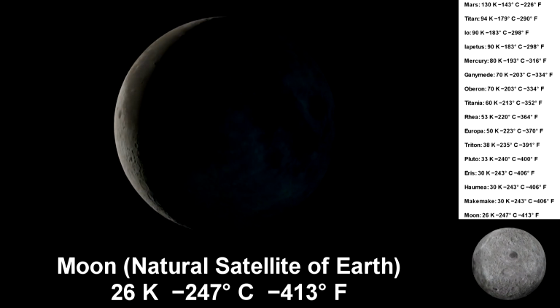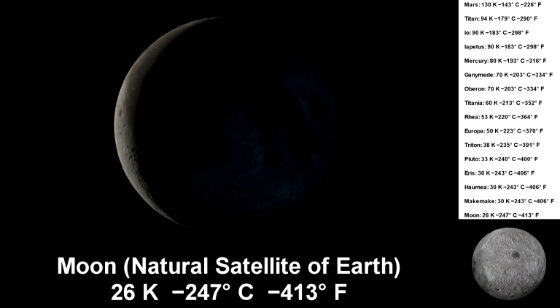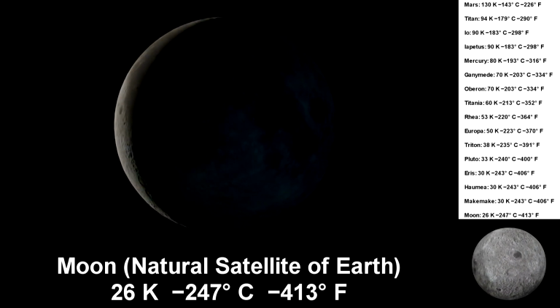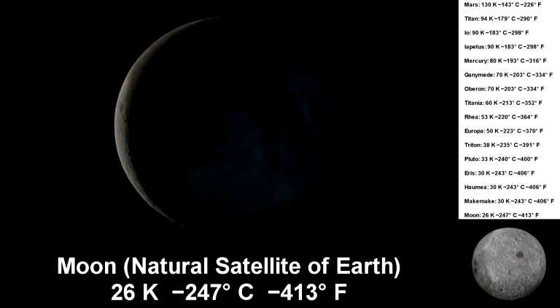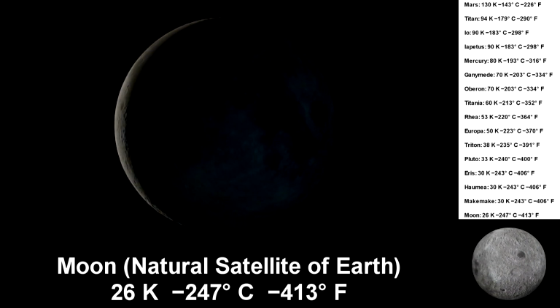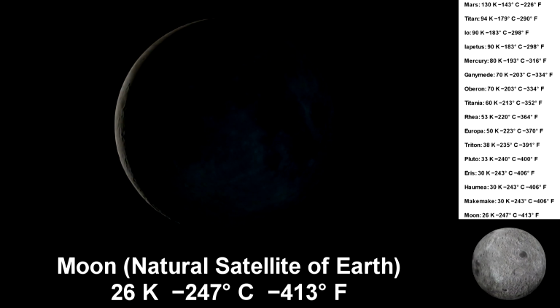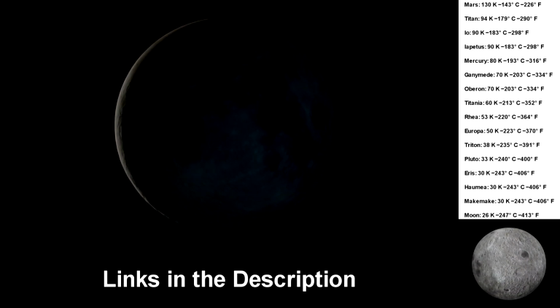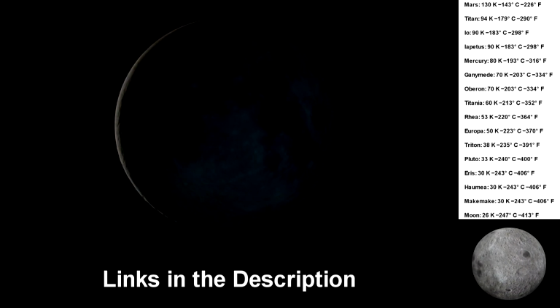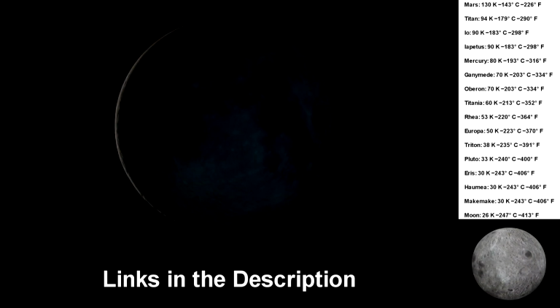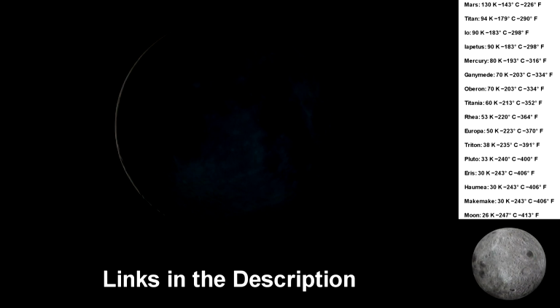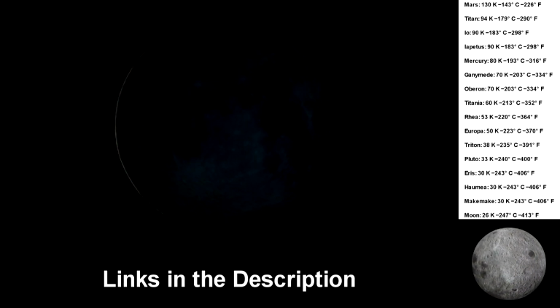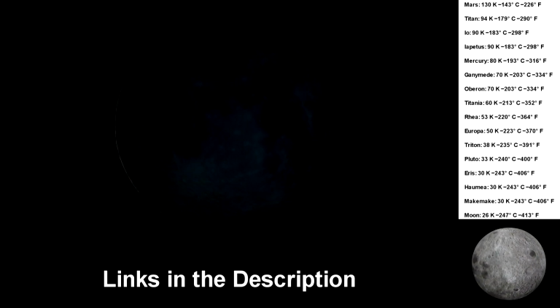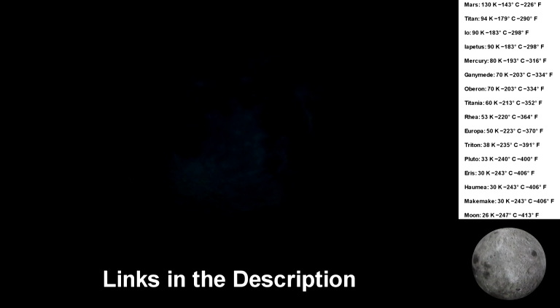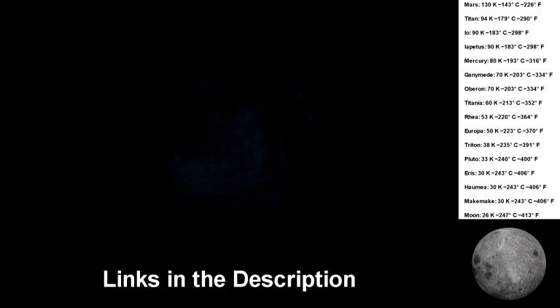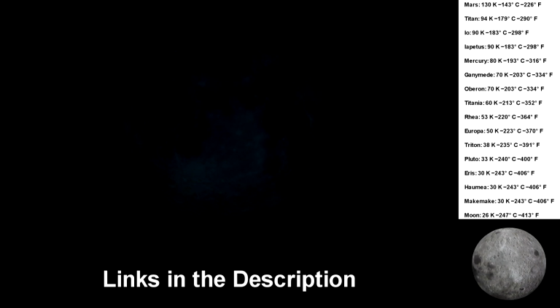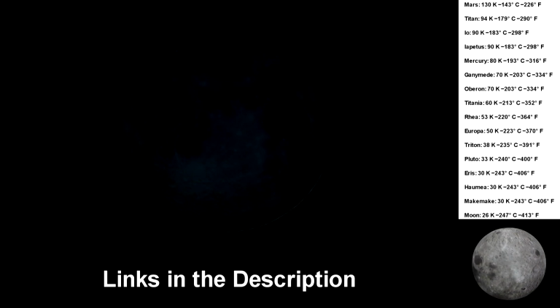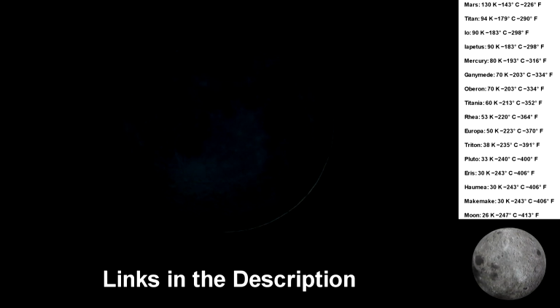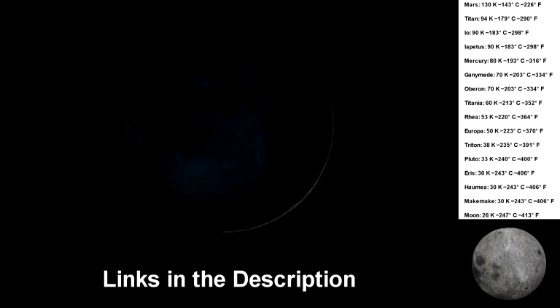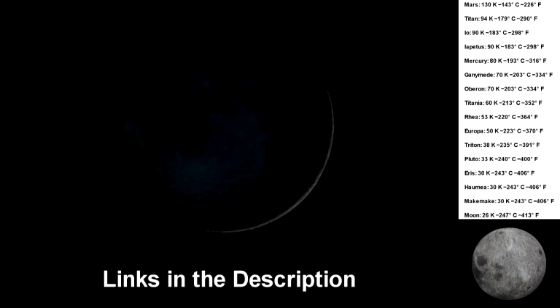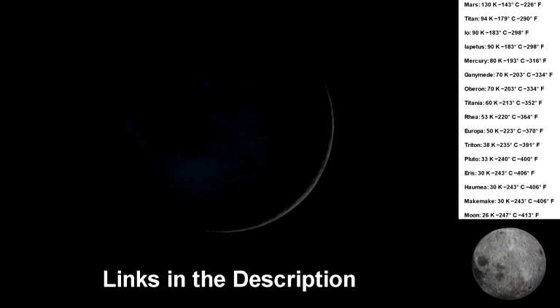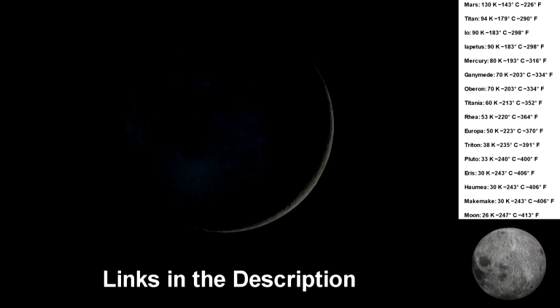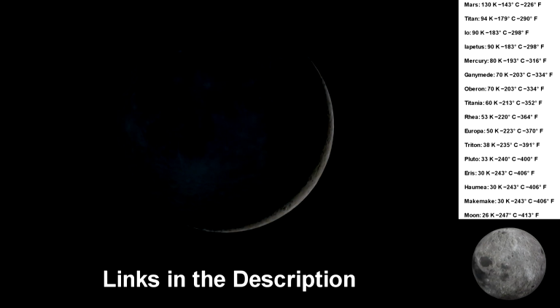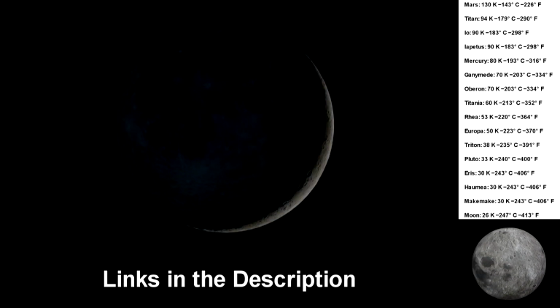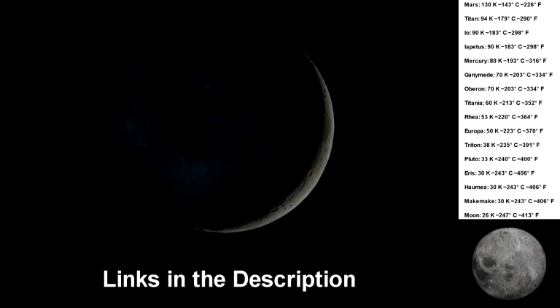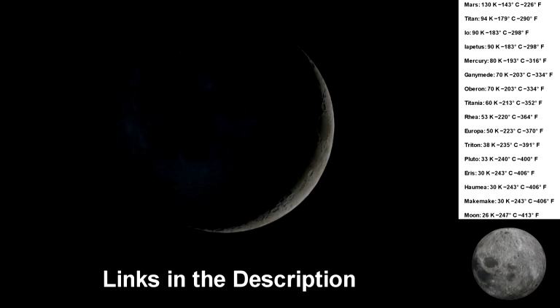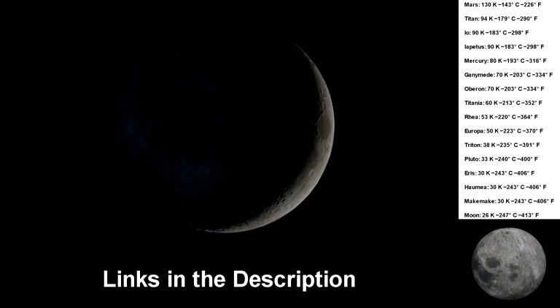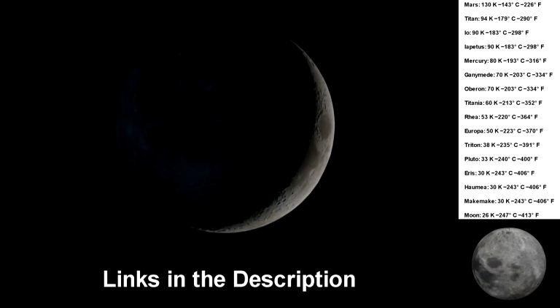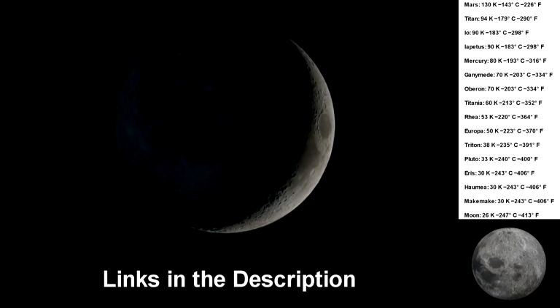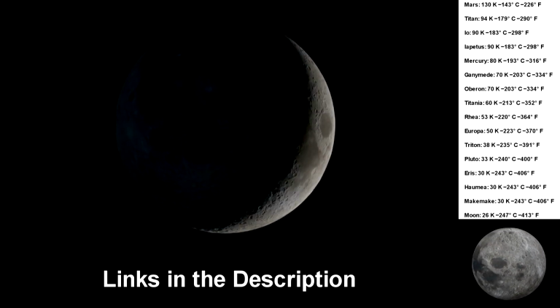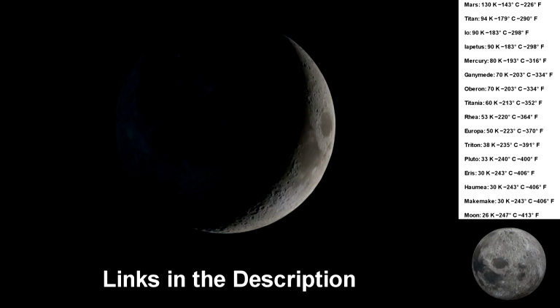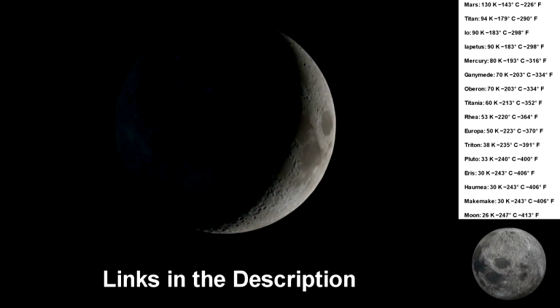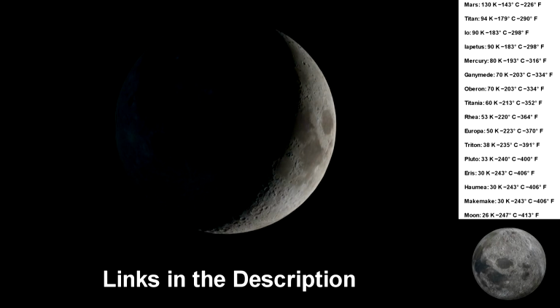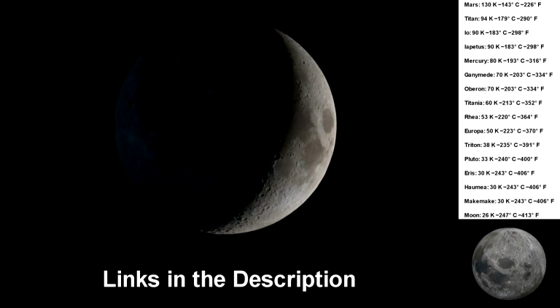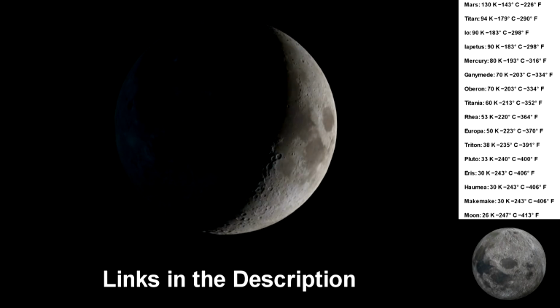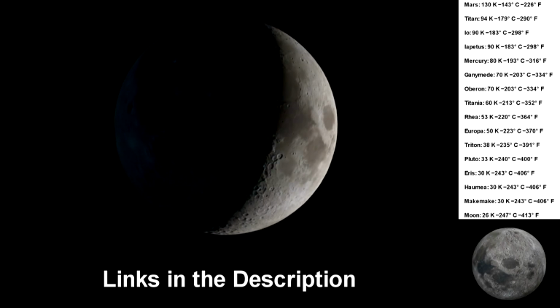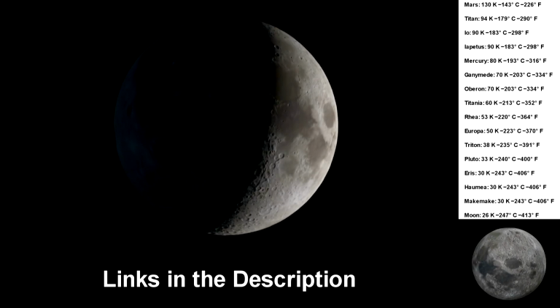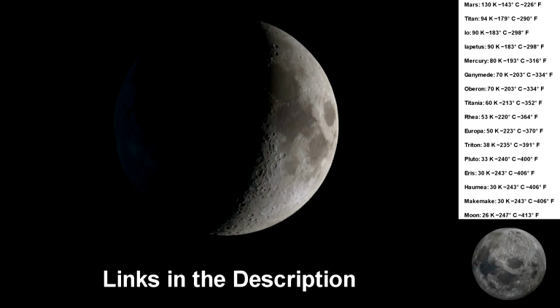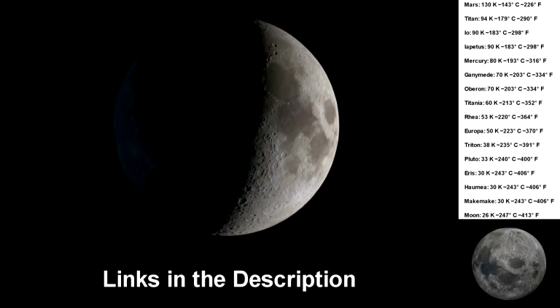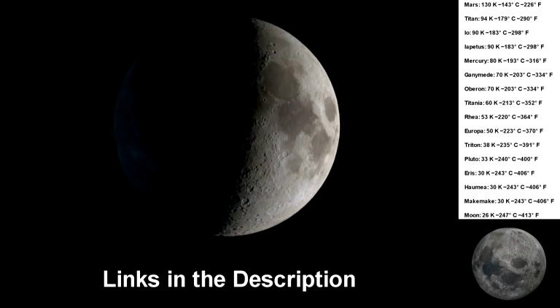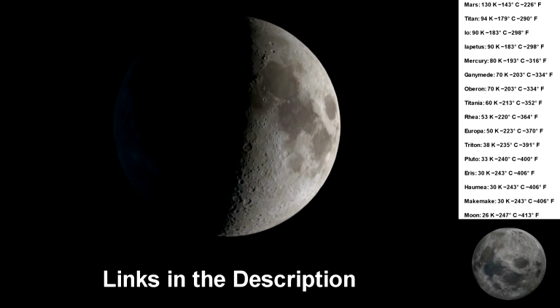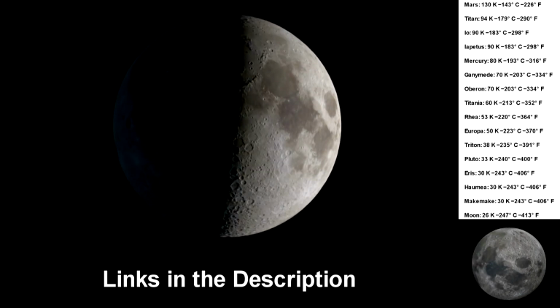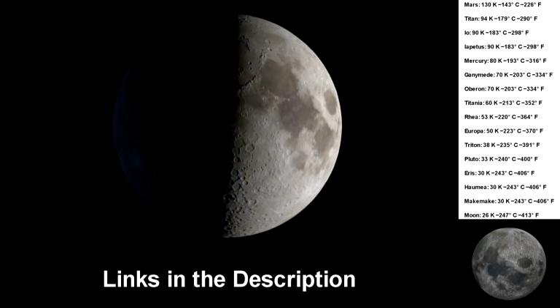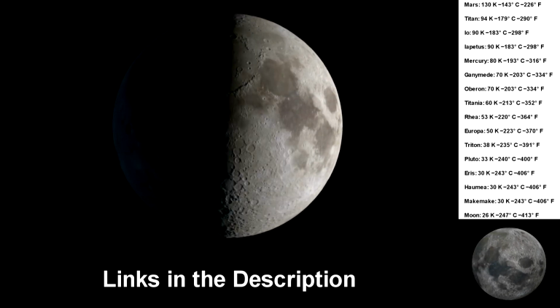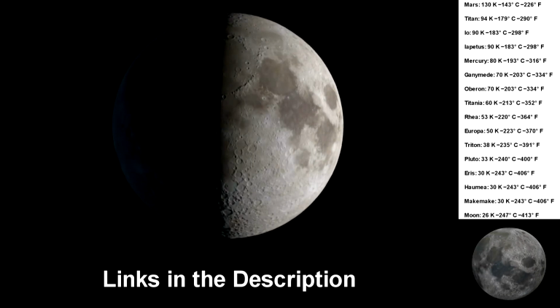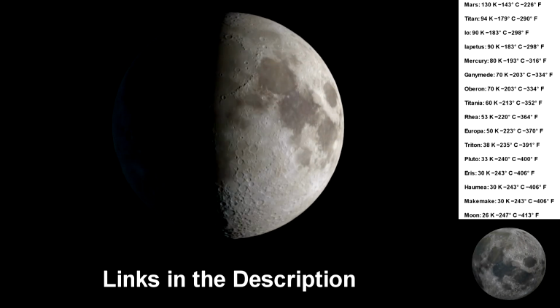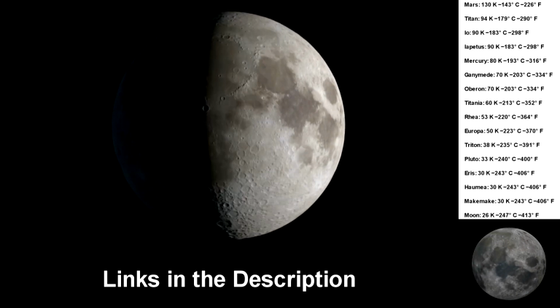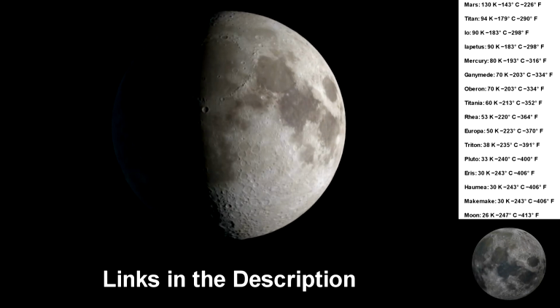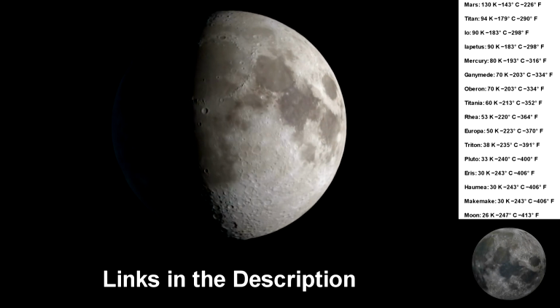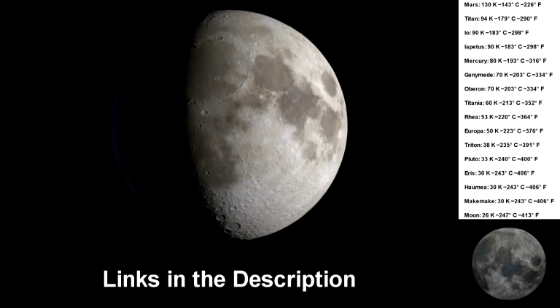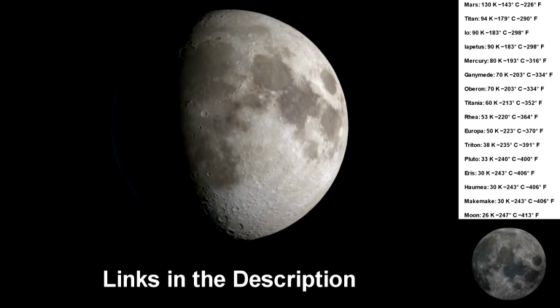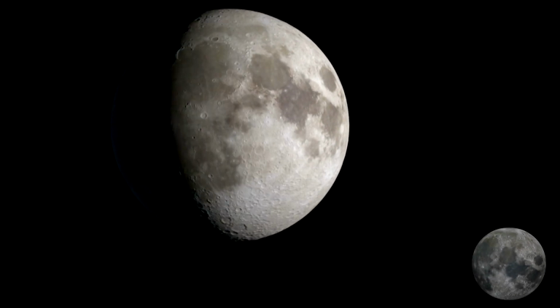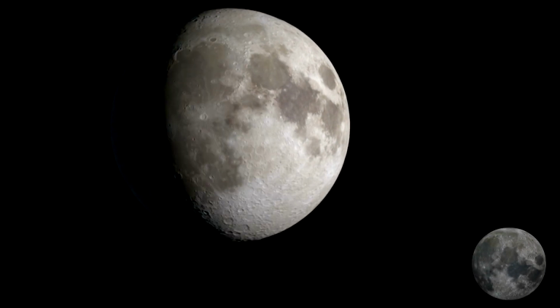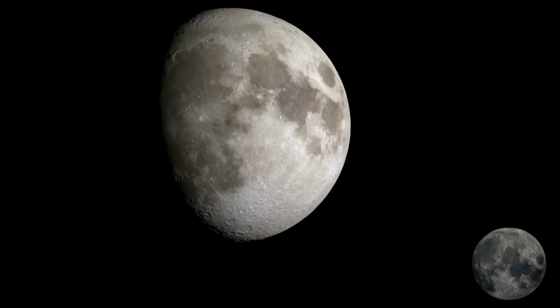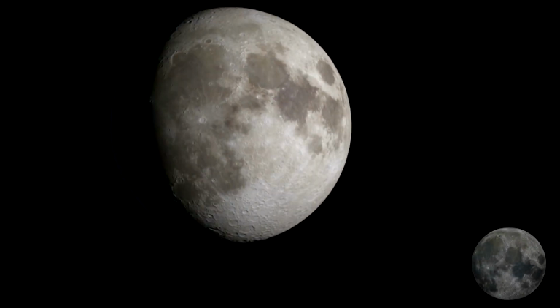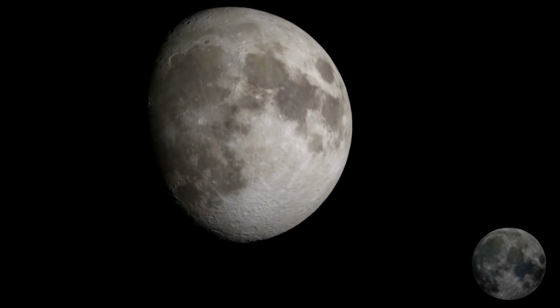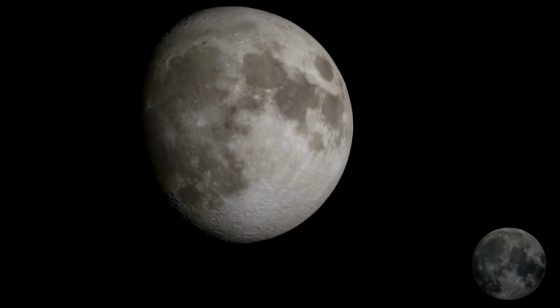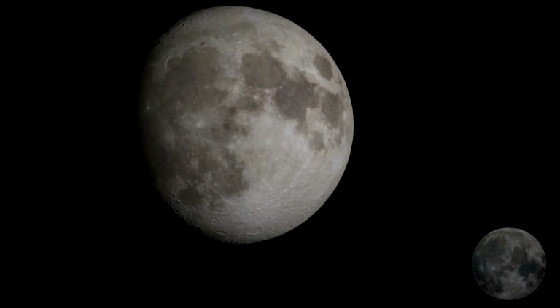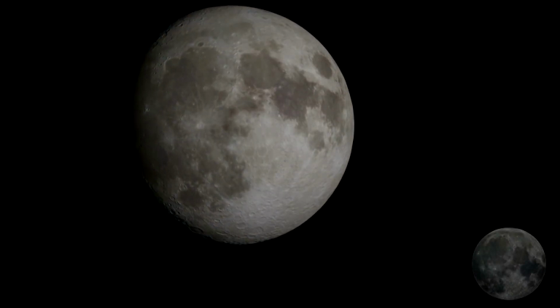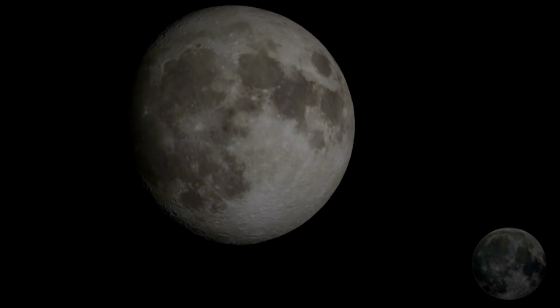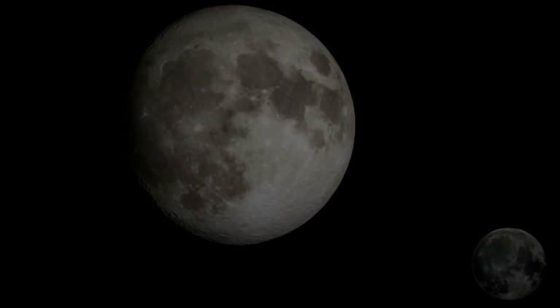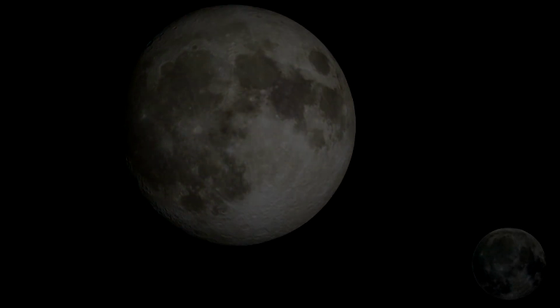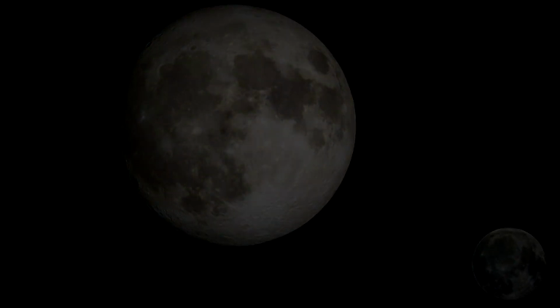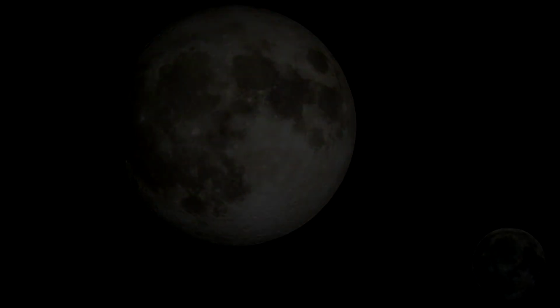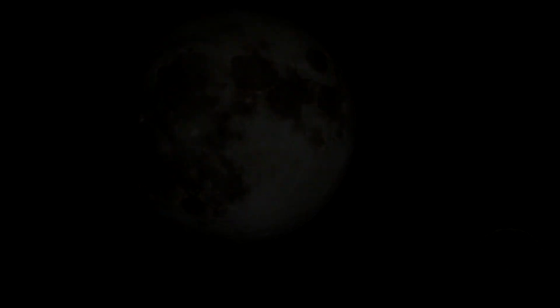There are links in the description if you wish to learn more about anything discussed in this video. Thank you for watching, and see ya!